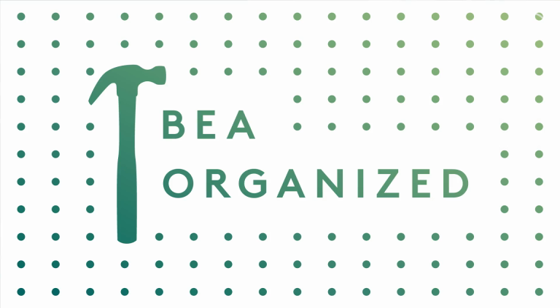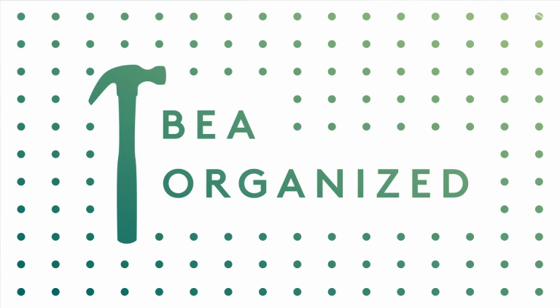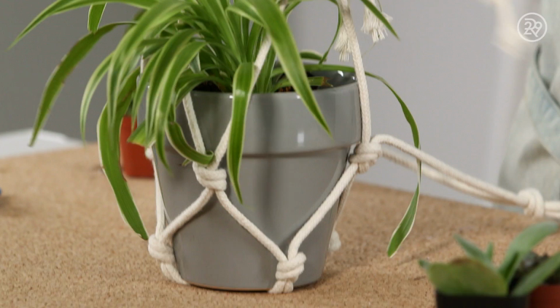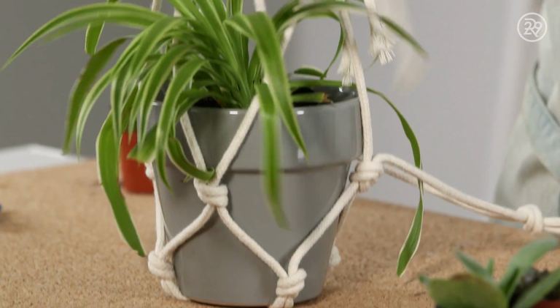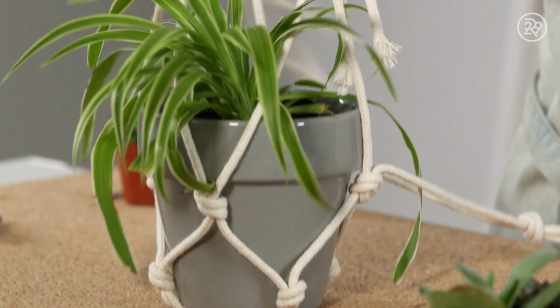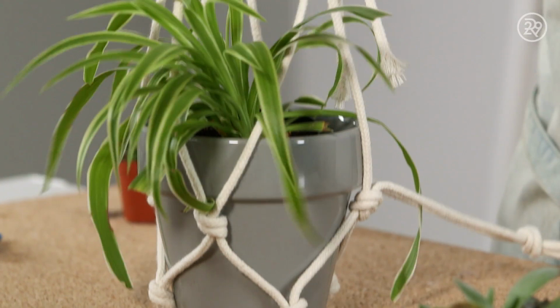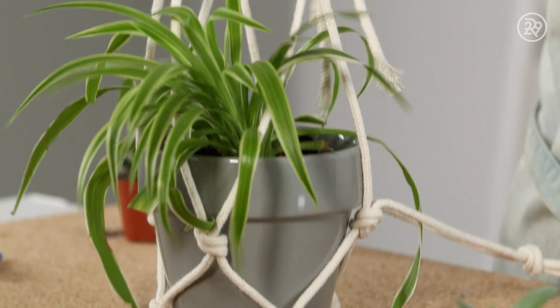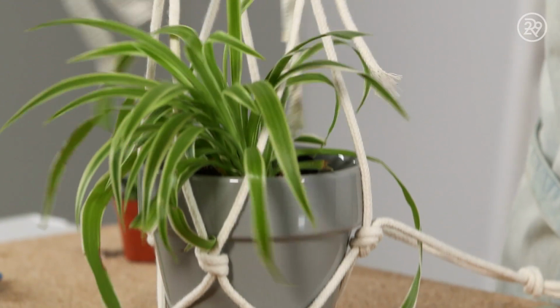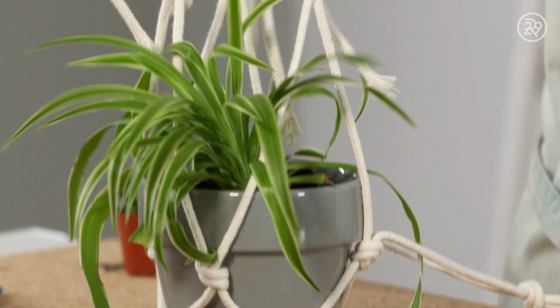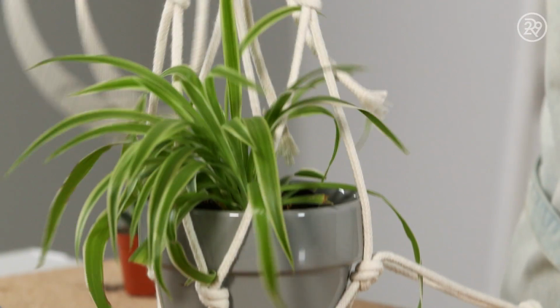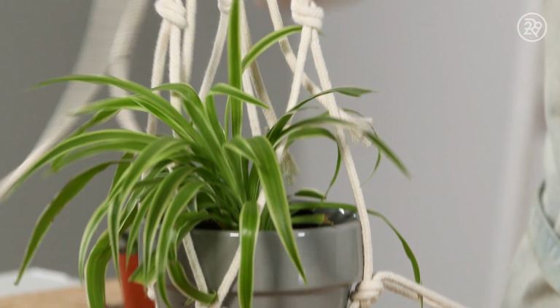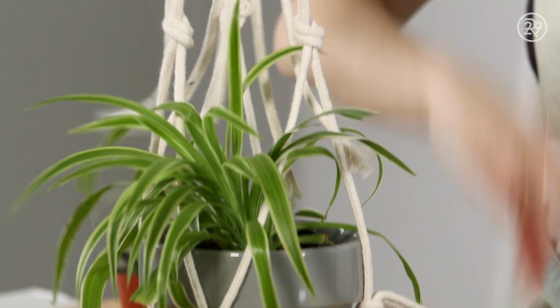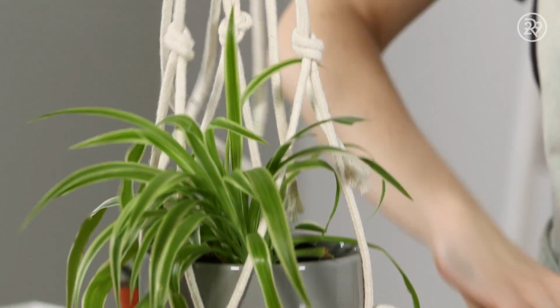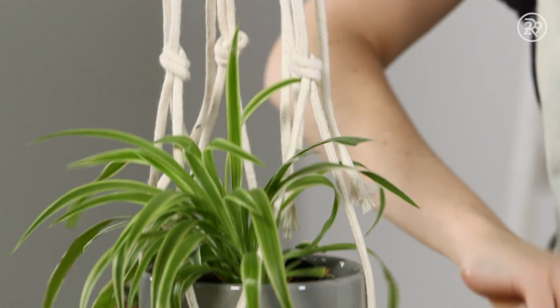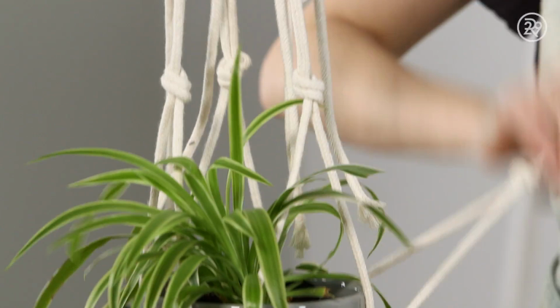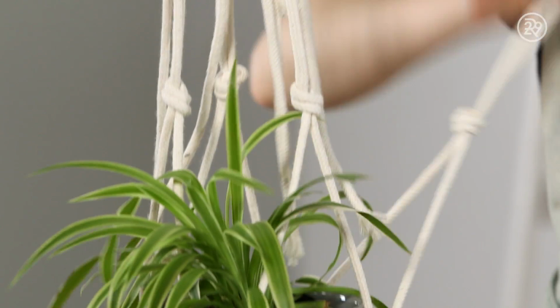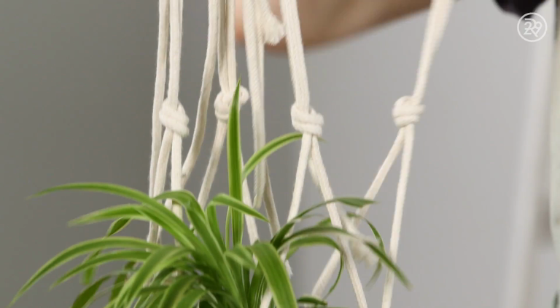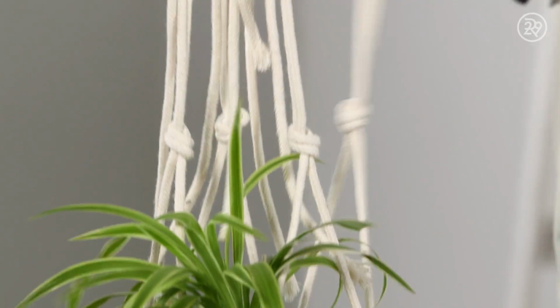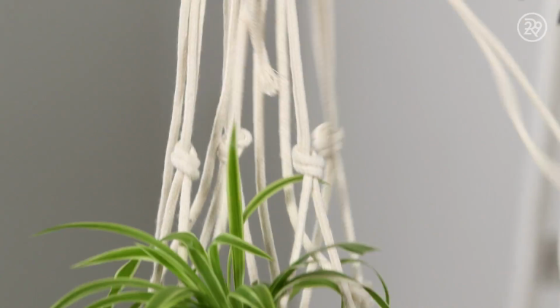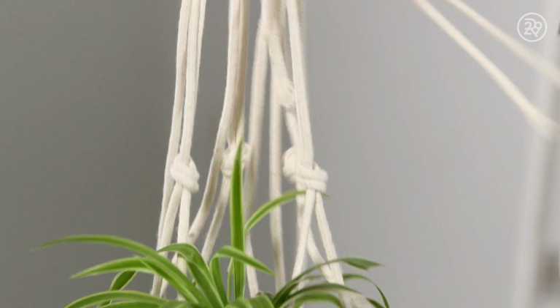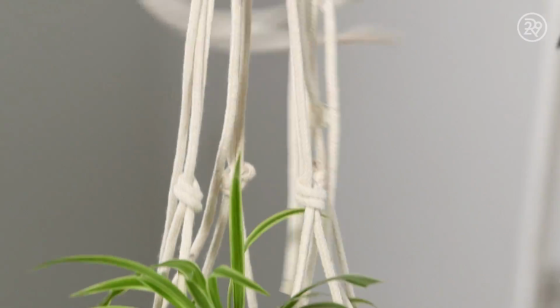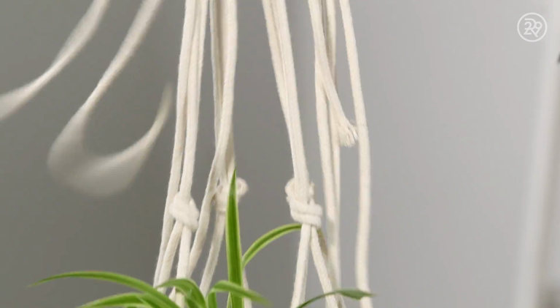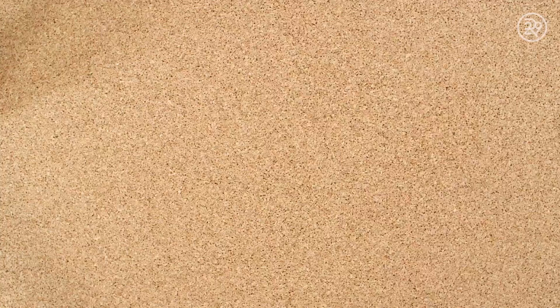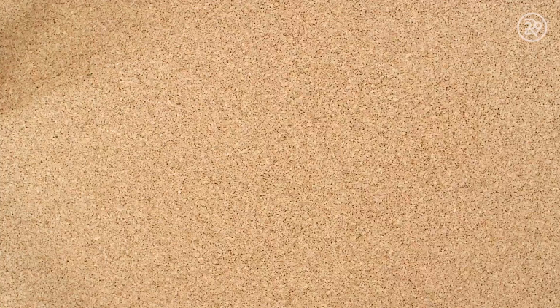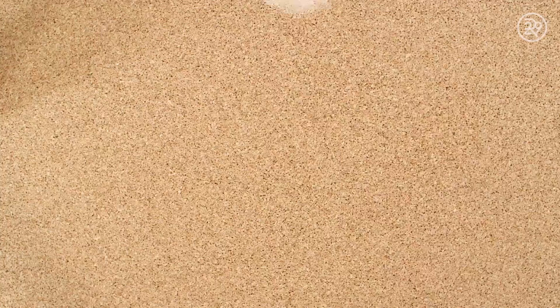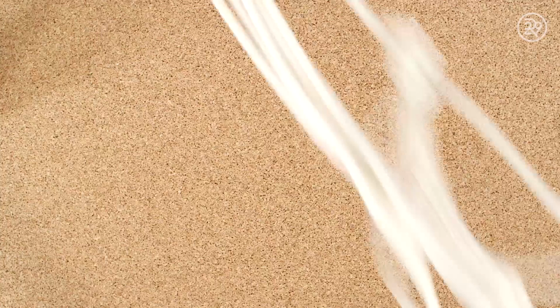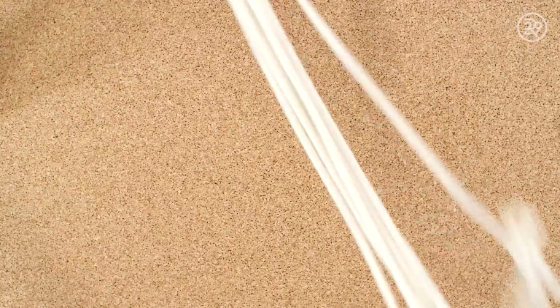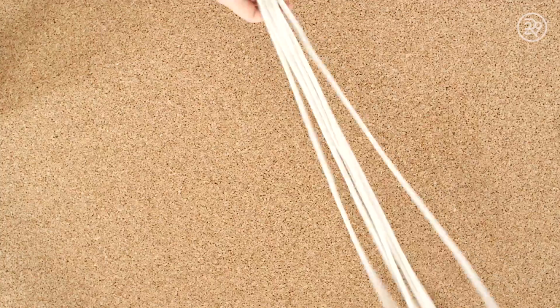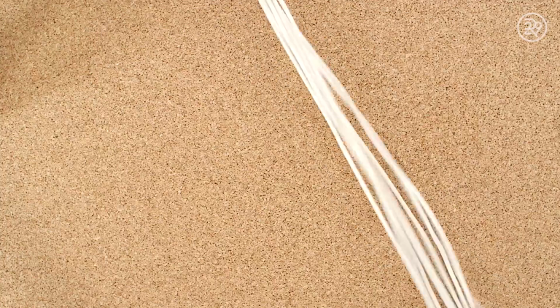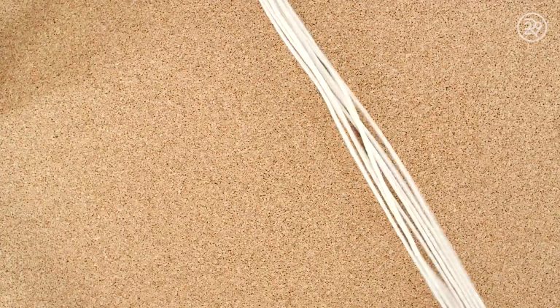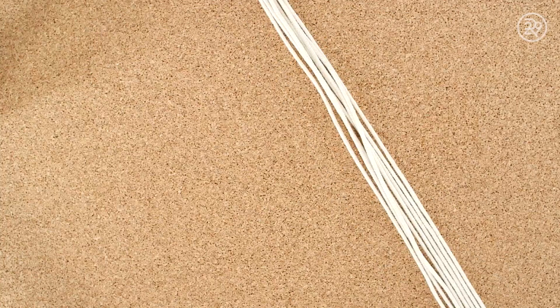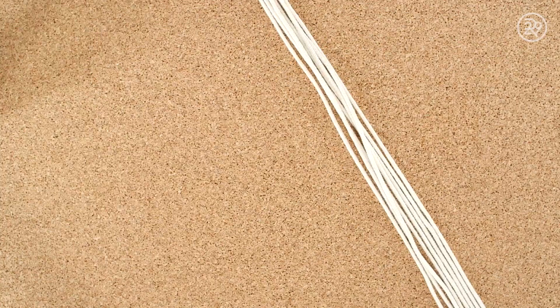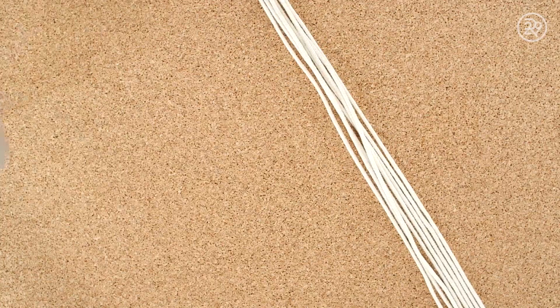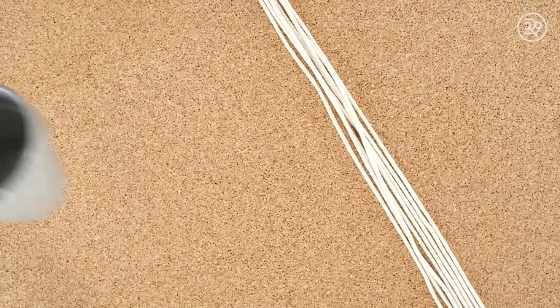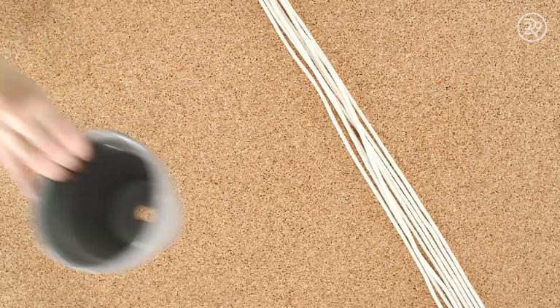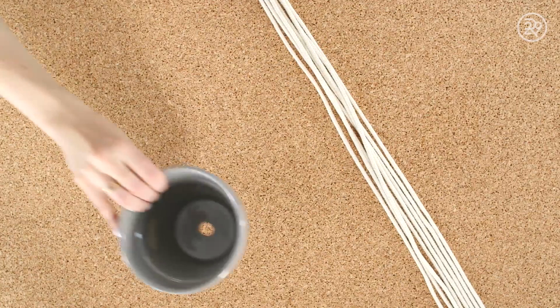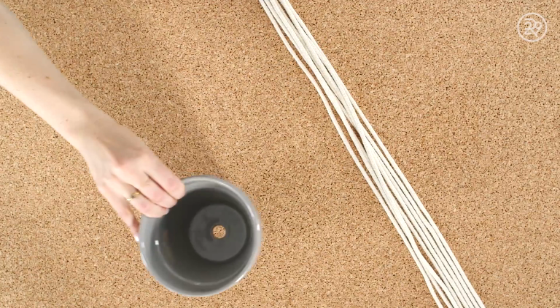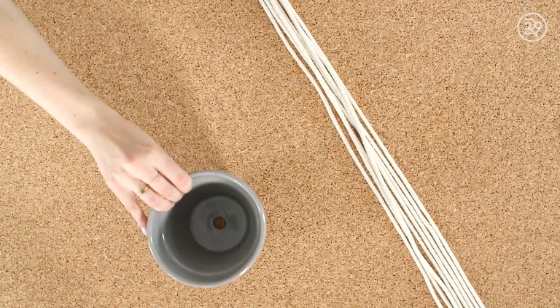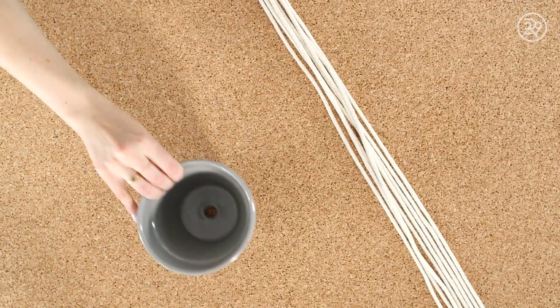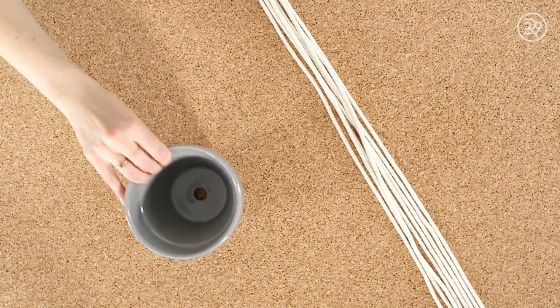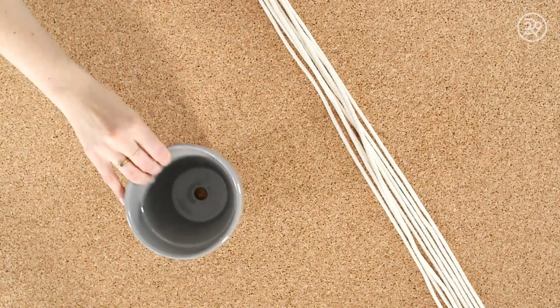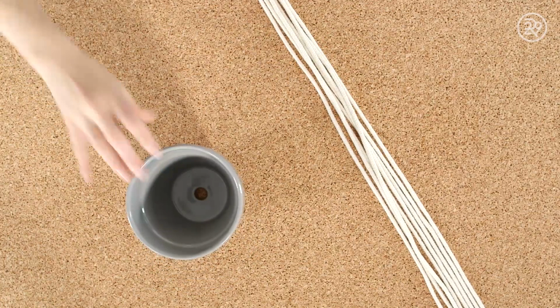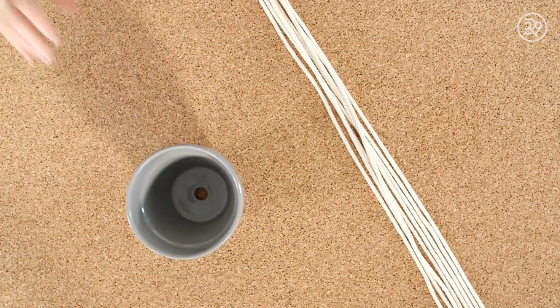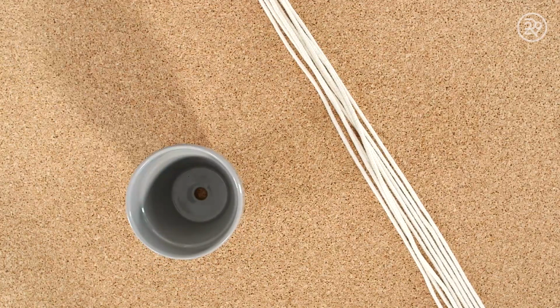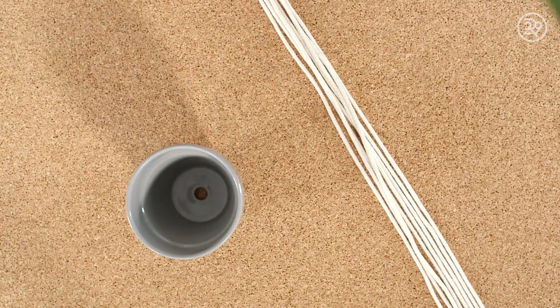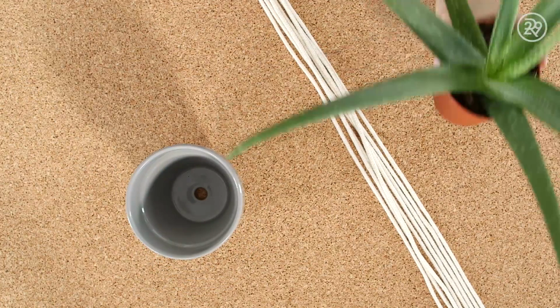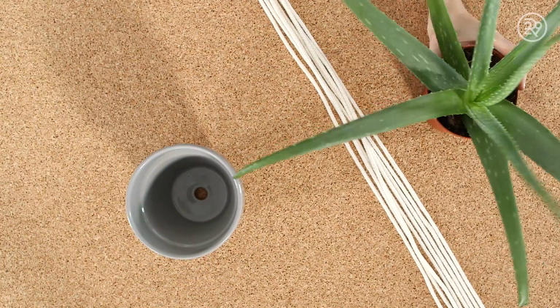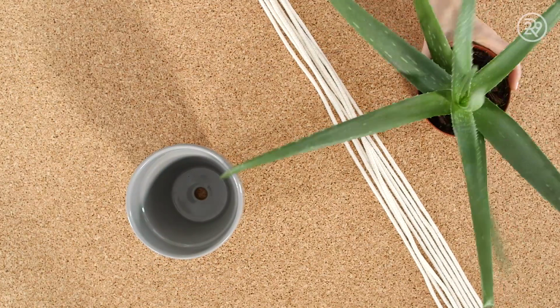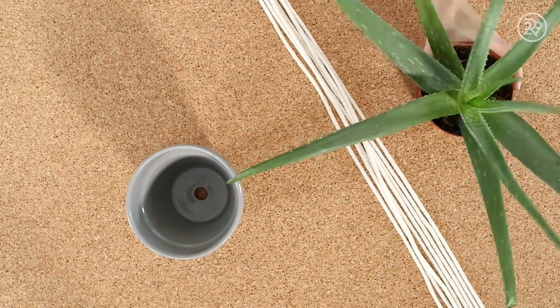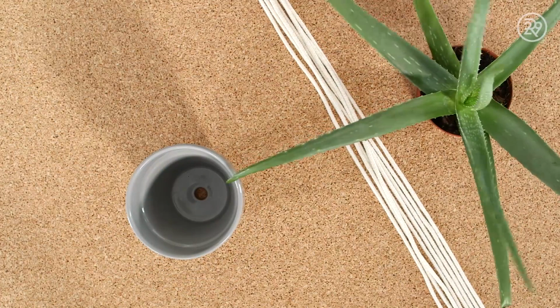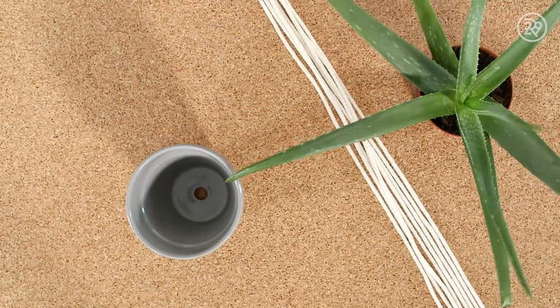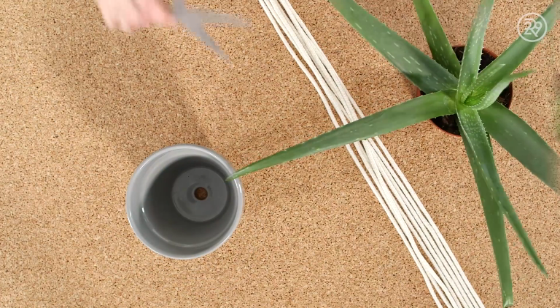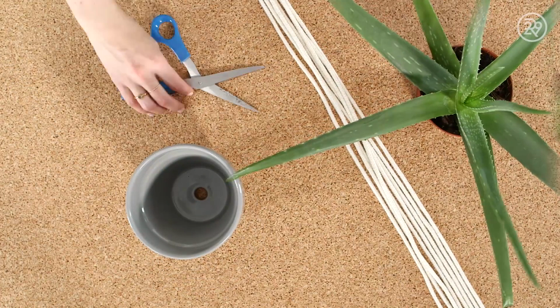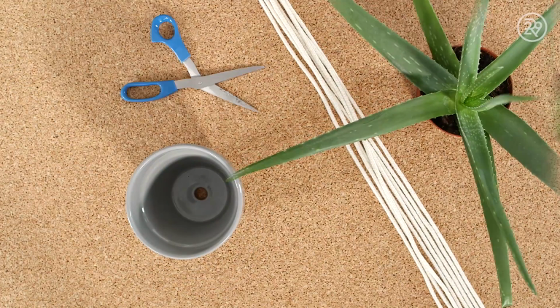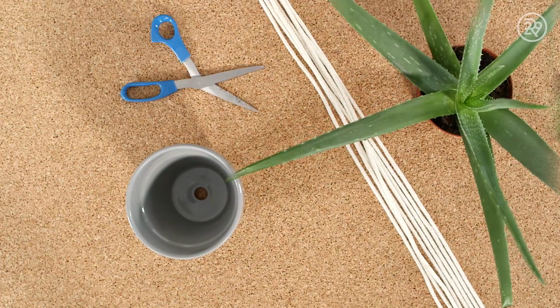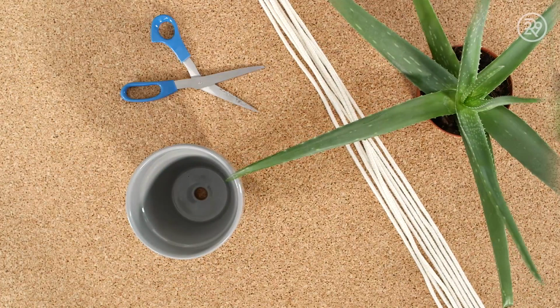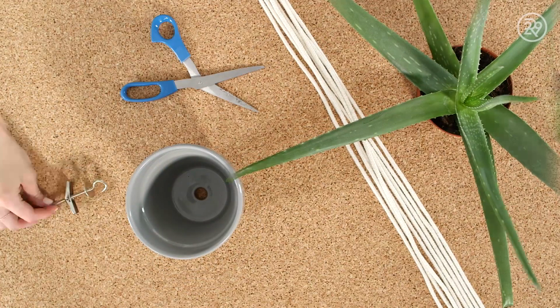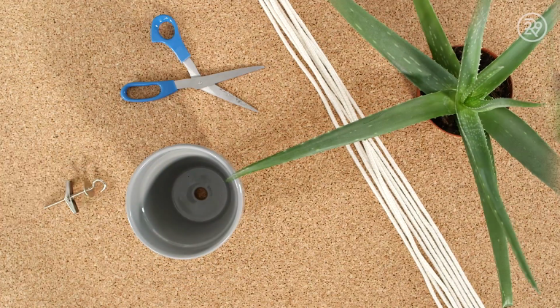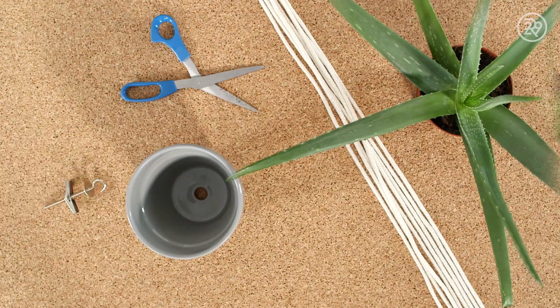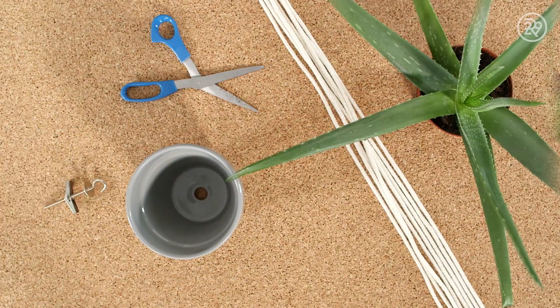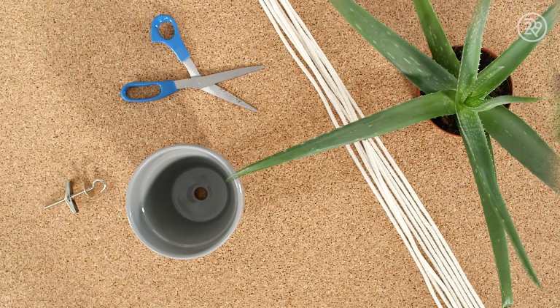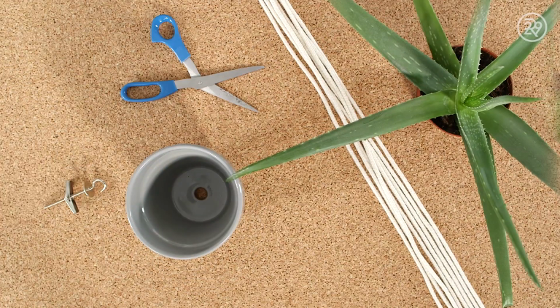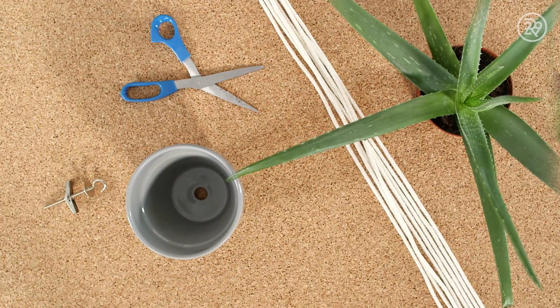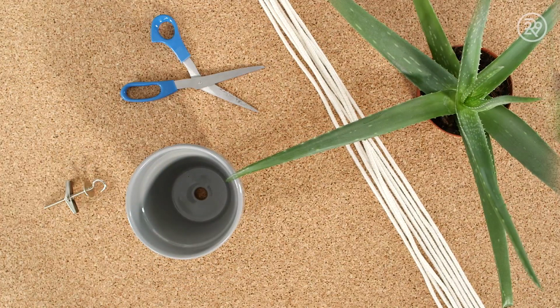This first project is an easy way to get plants off your shelves. All you need is some rope, a pot, a plant, scissors, and a hook.